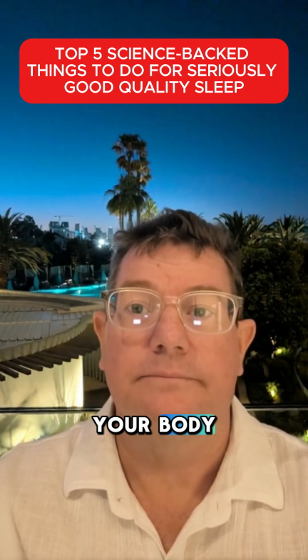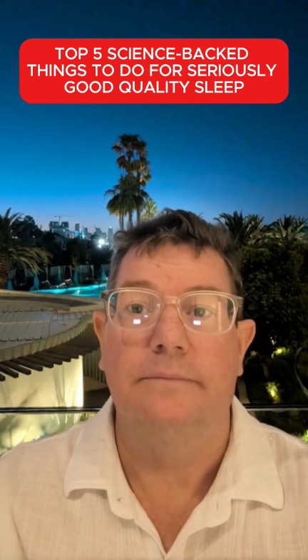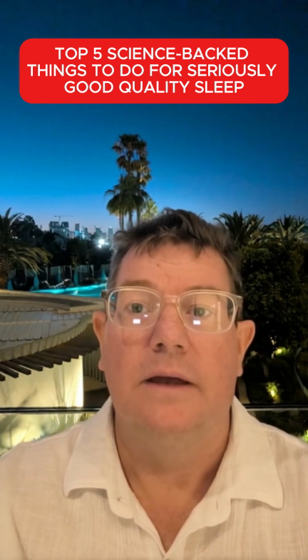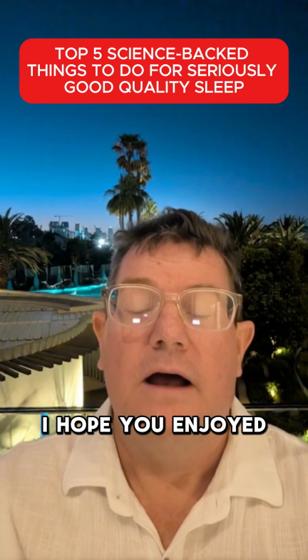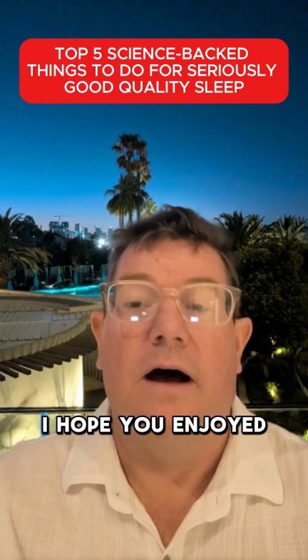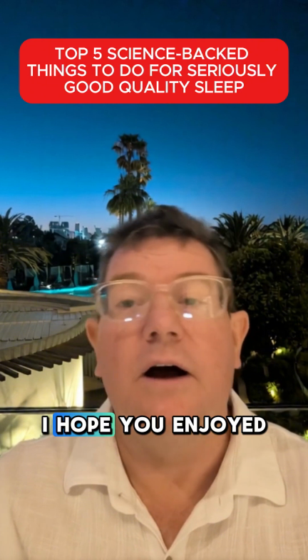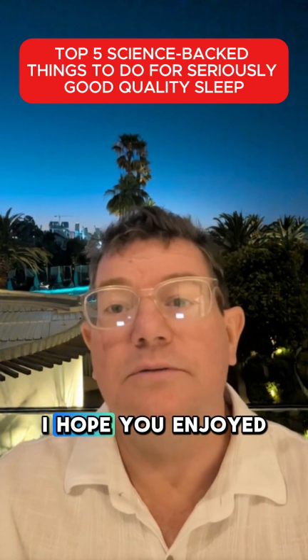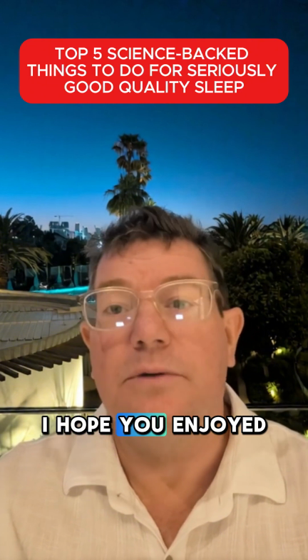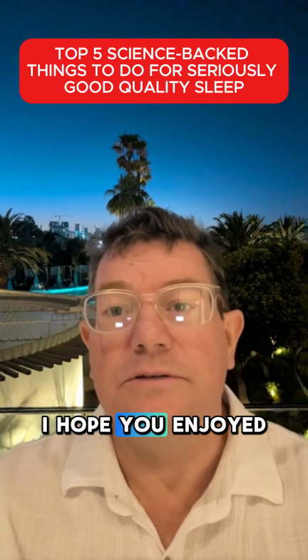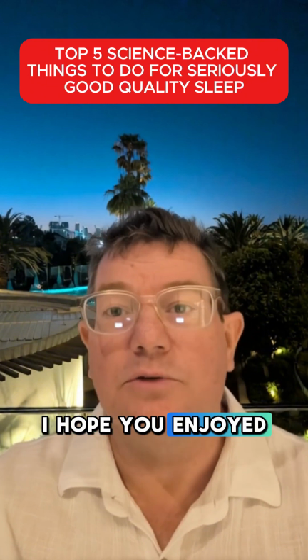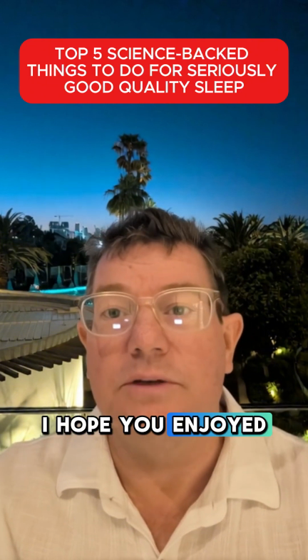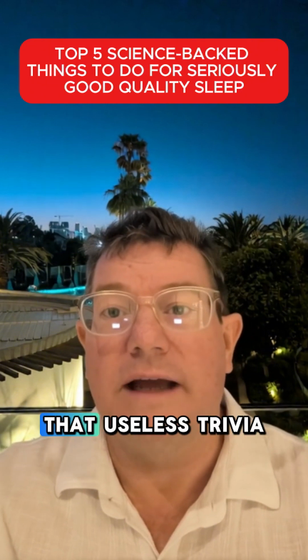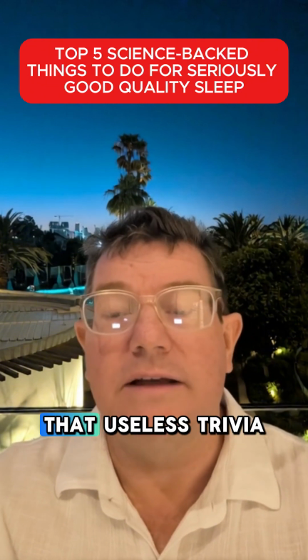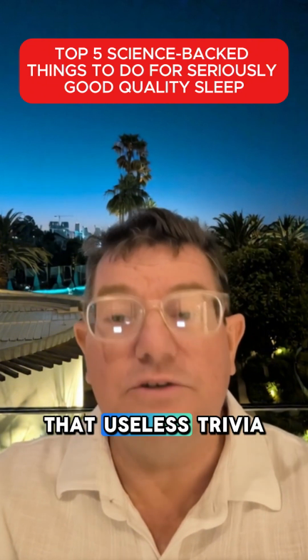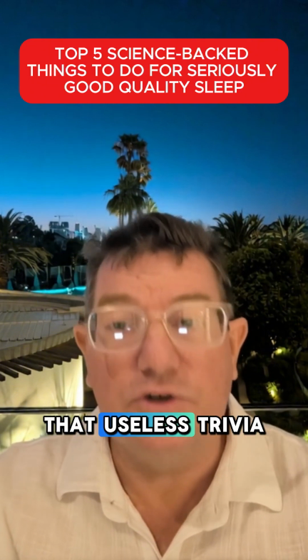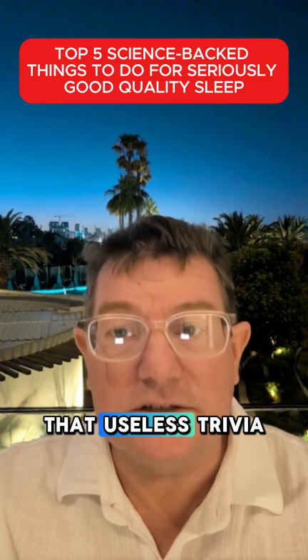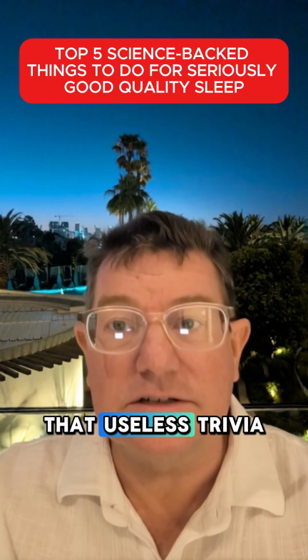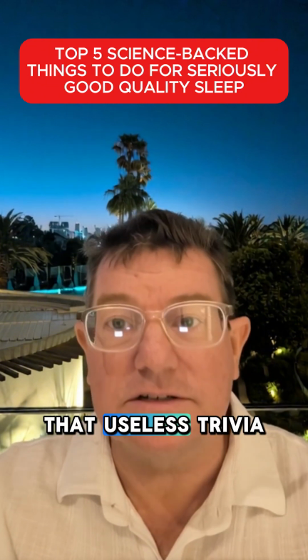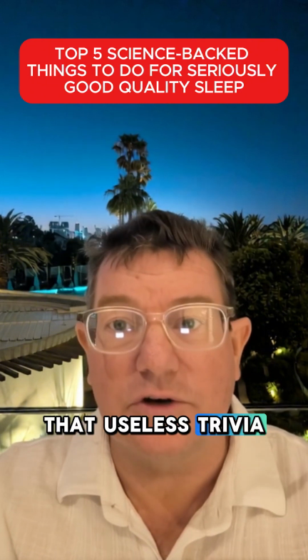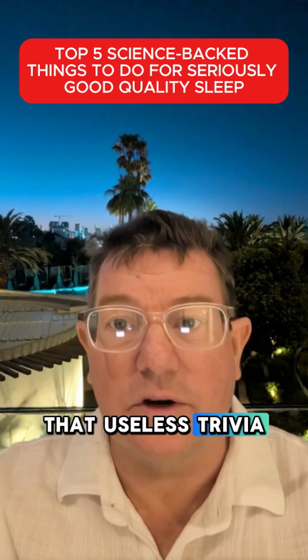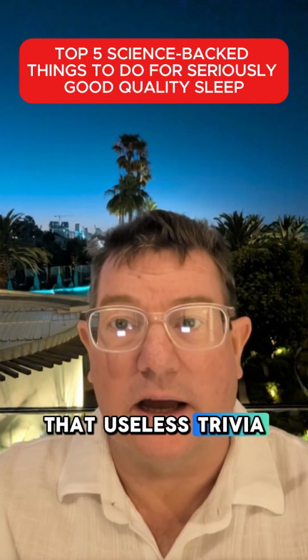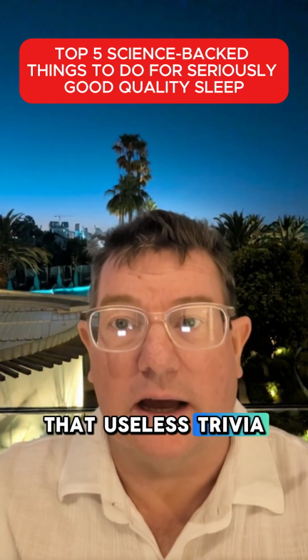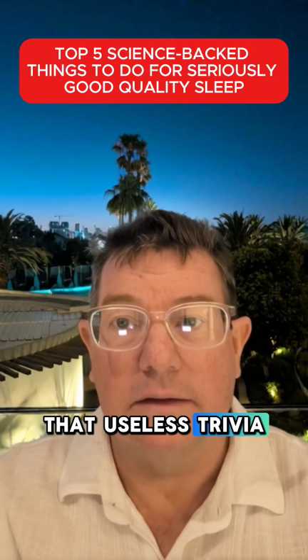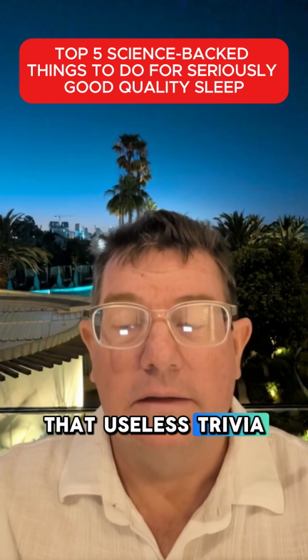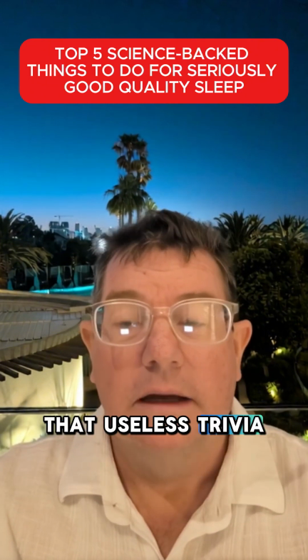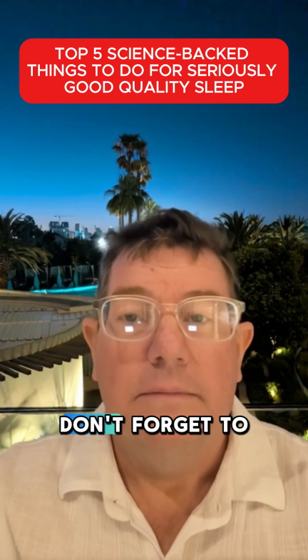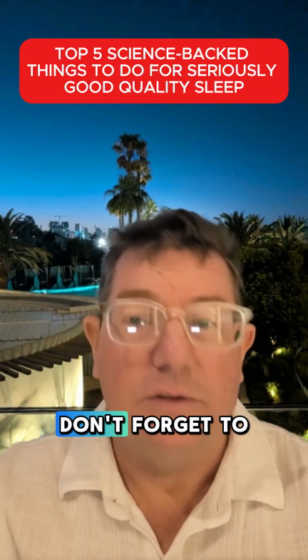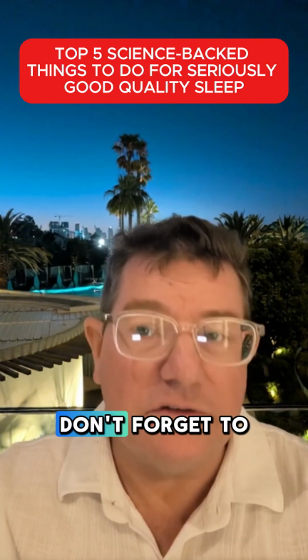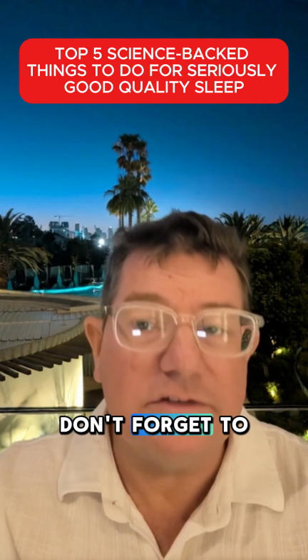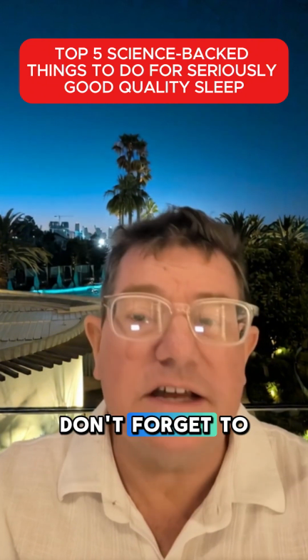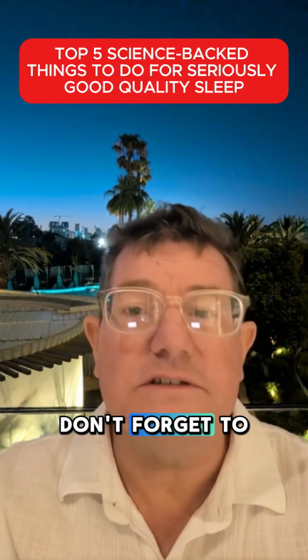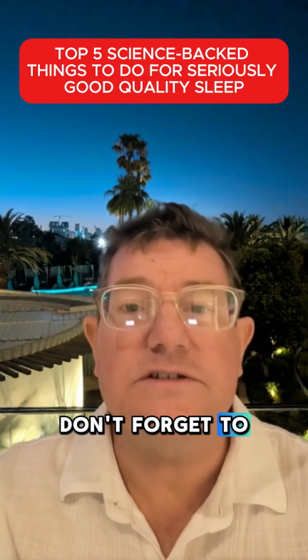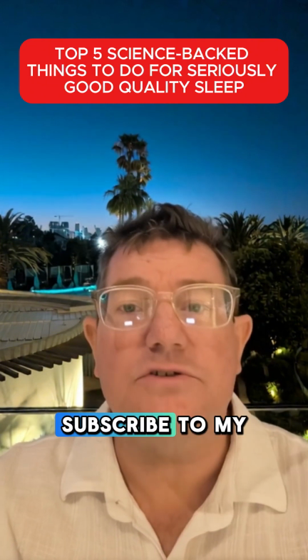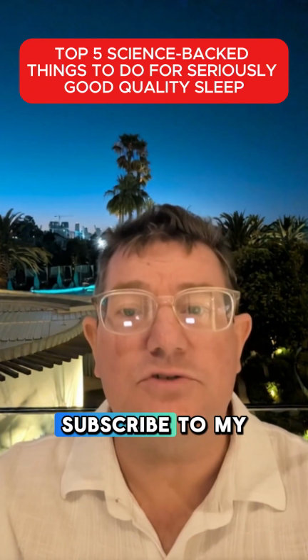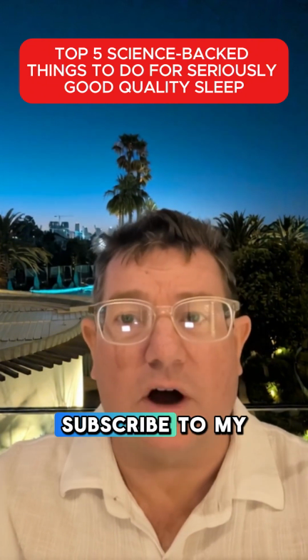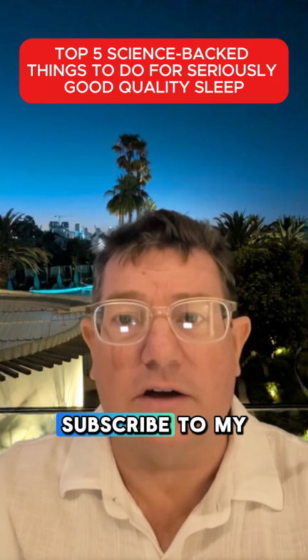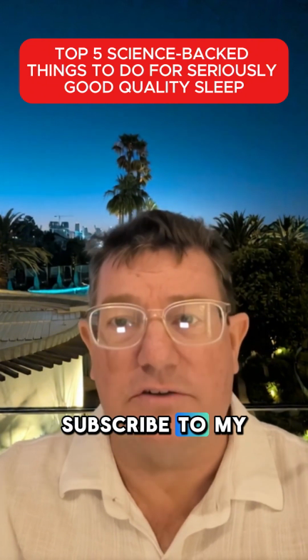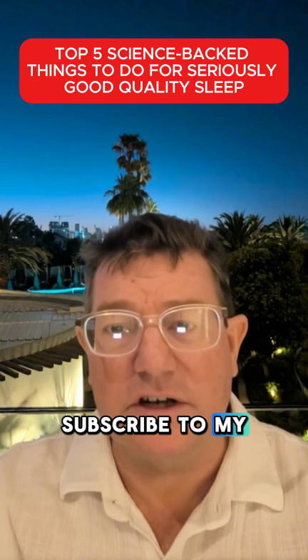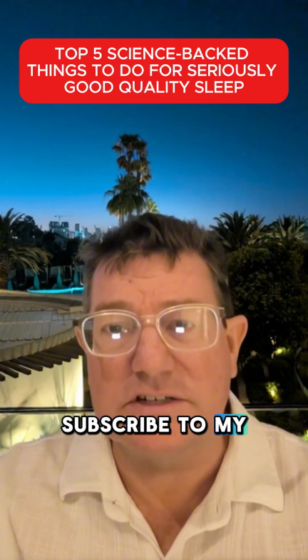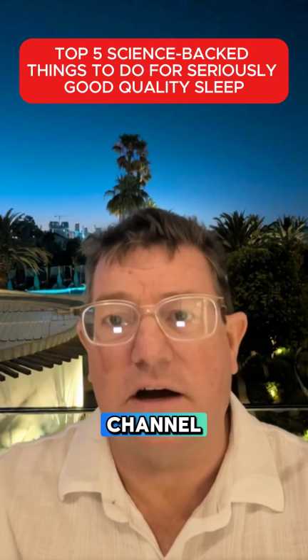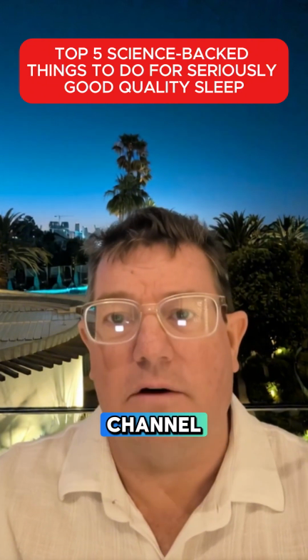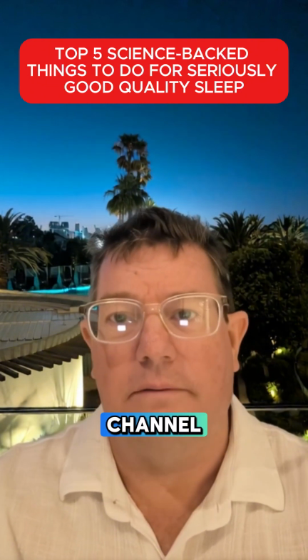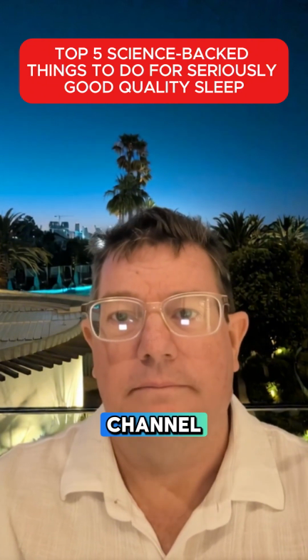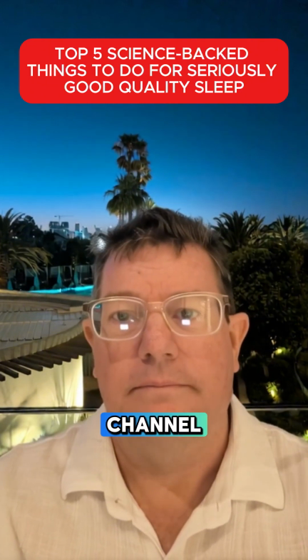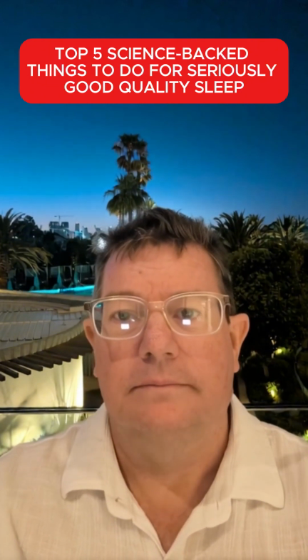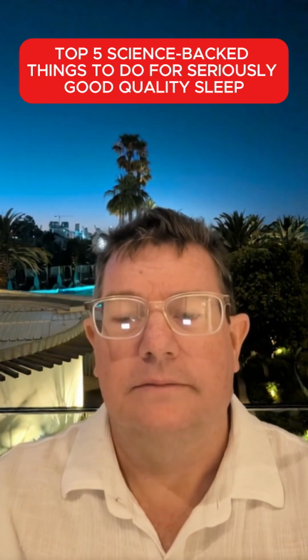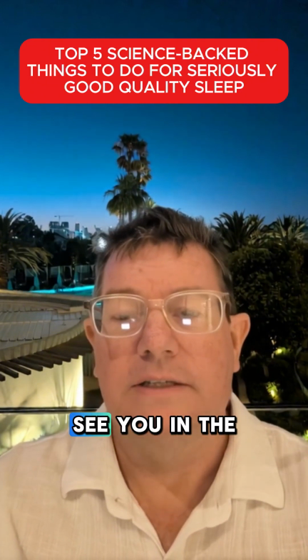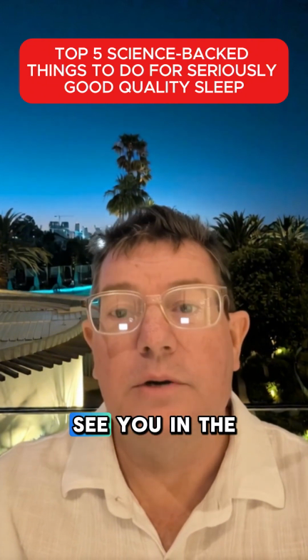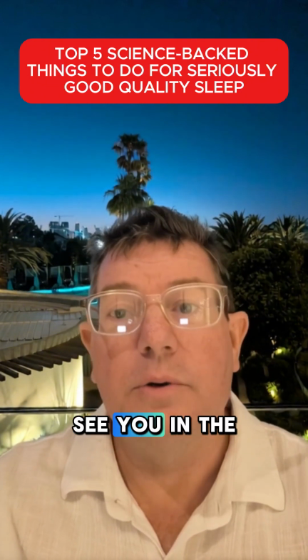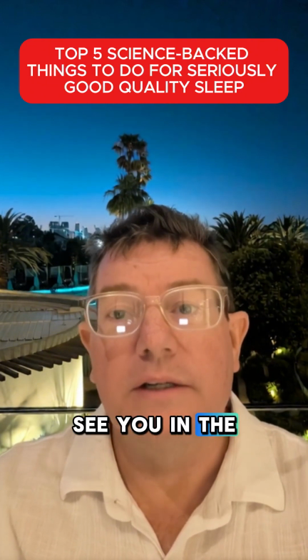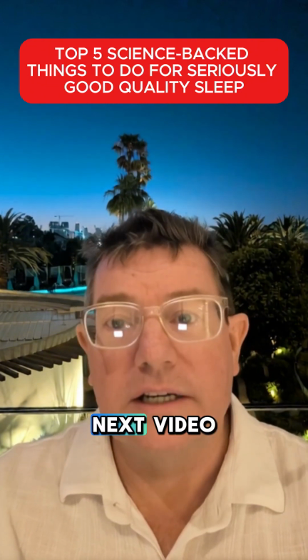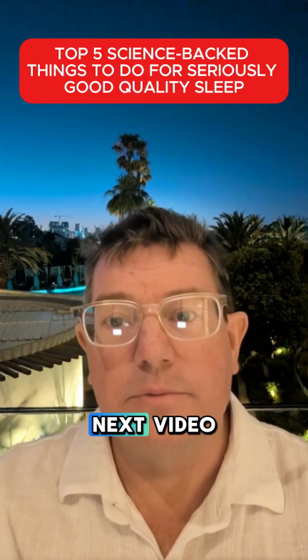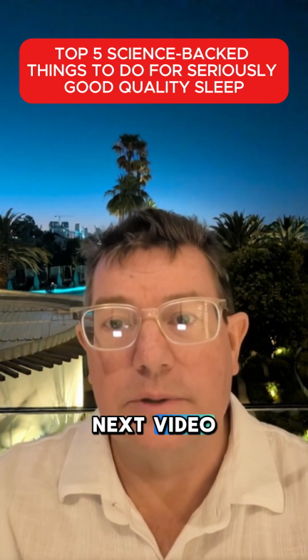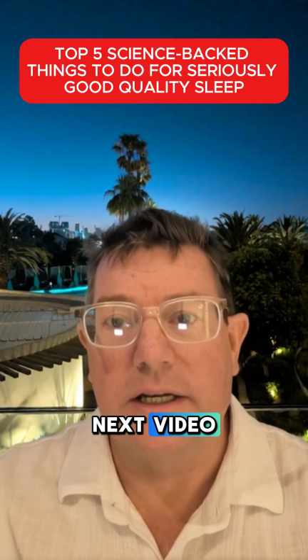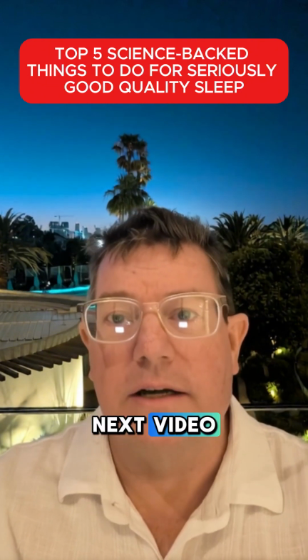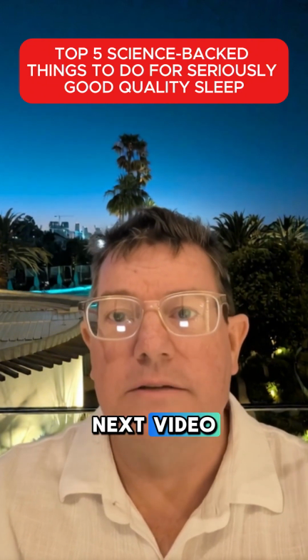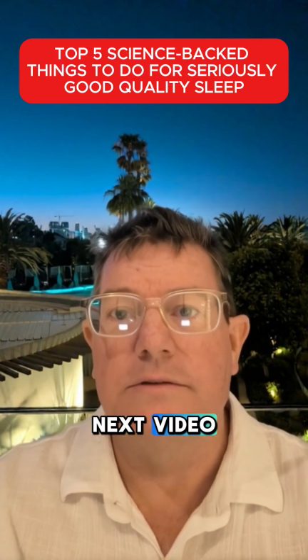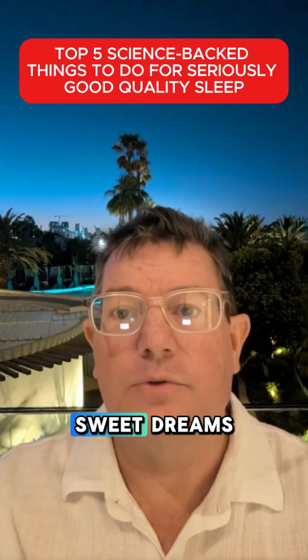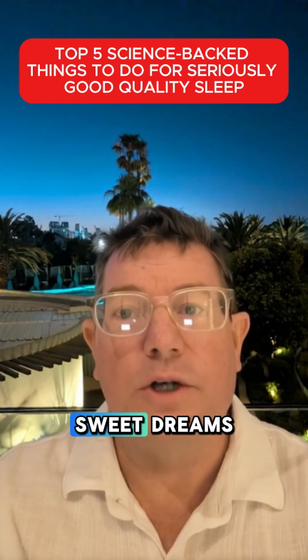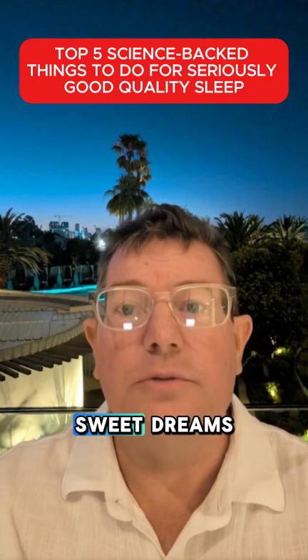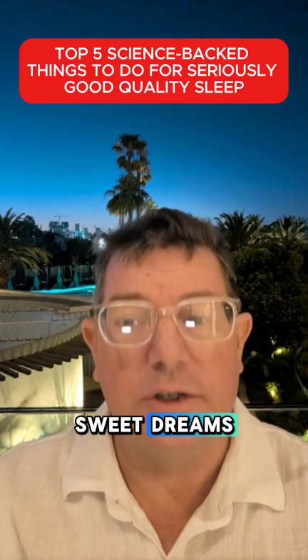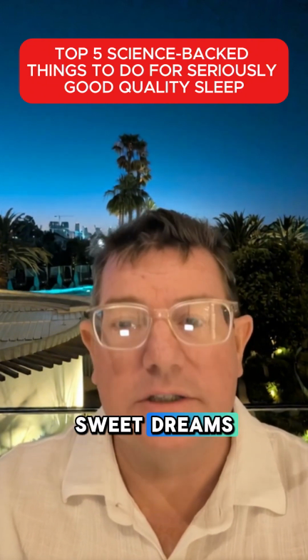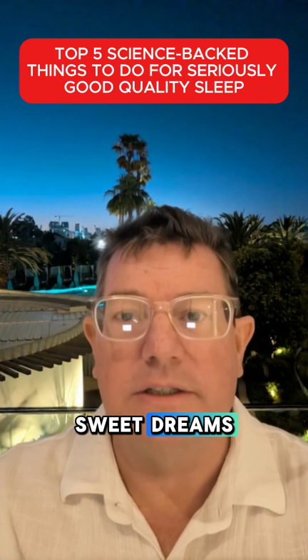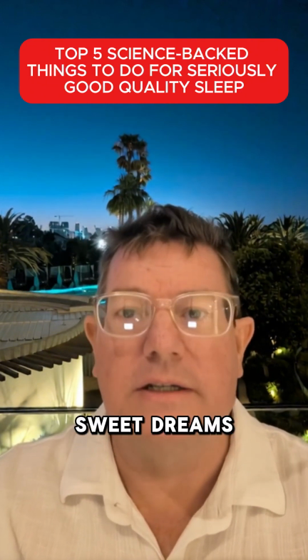I hope you enjoyed that useless trivia. Don't forget to subscribe to my channel. See you in the next video. Sweet dreams tonight.